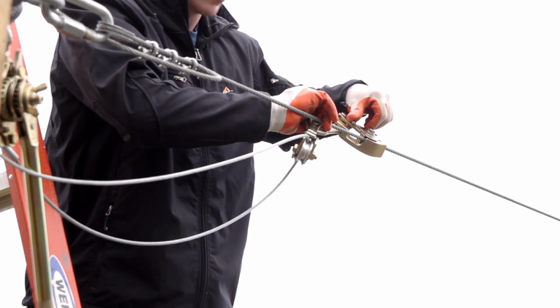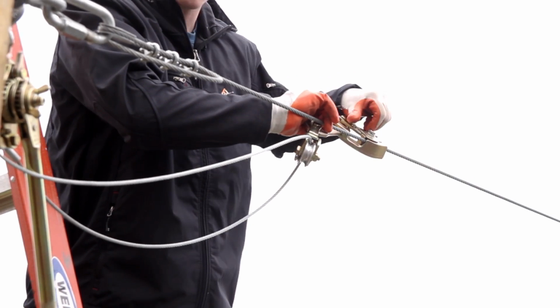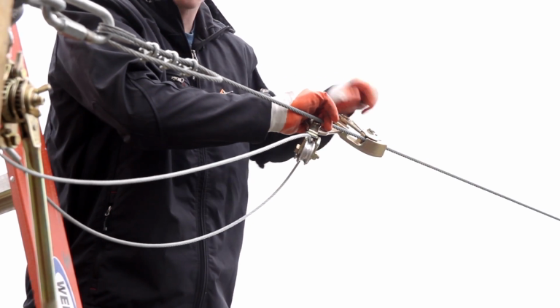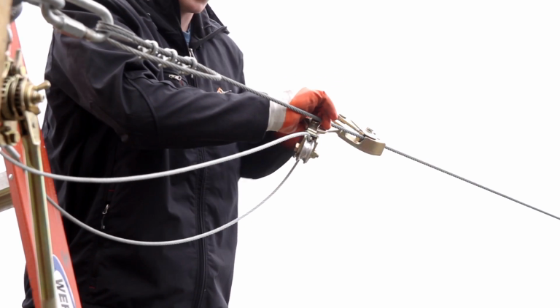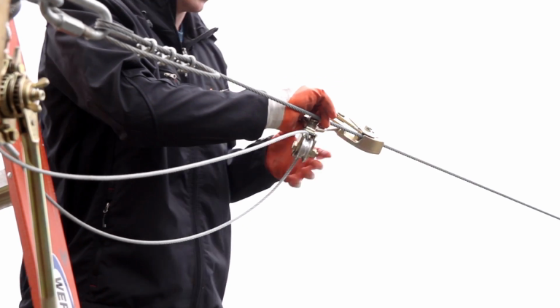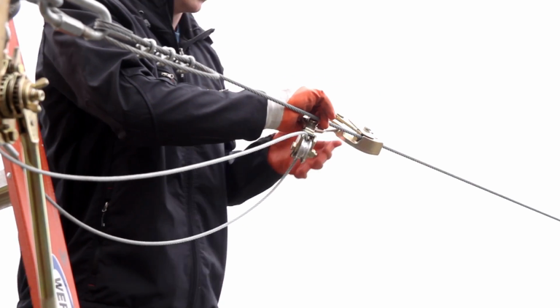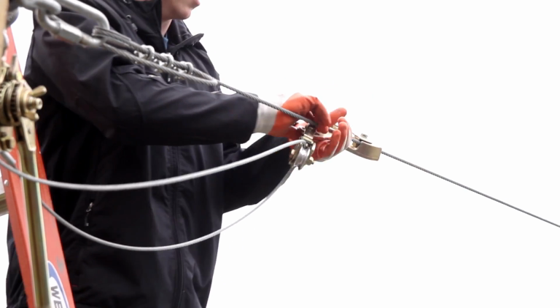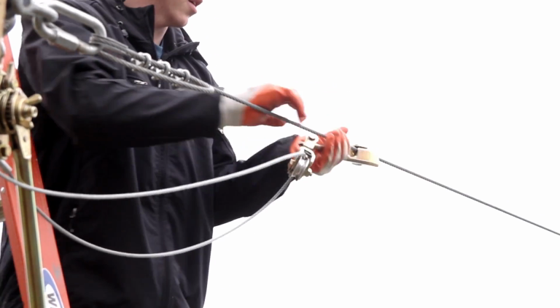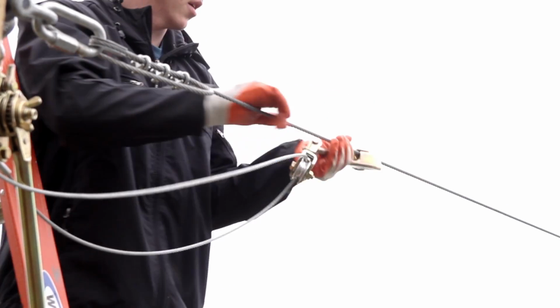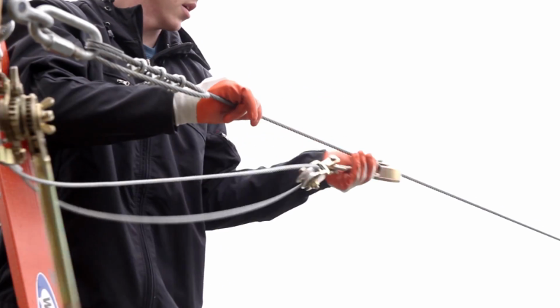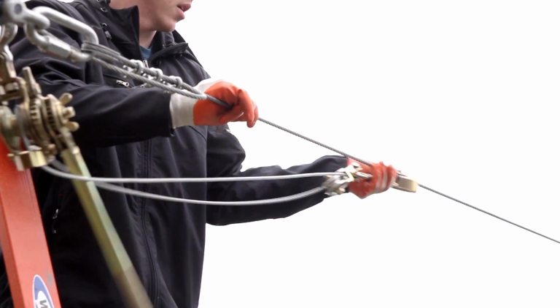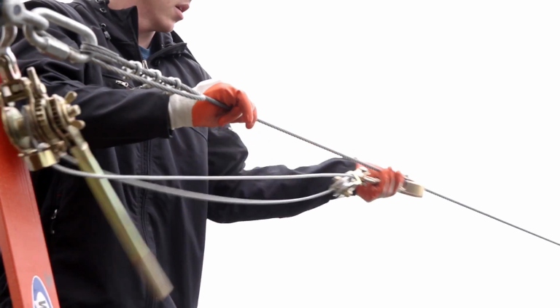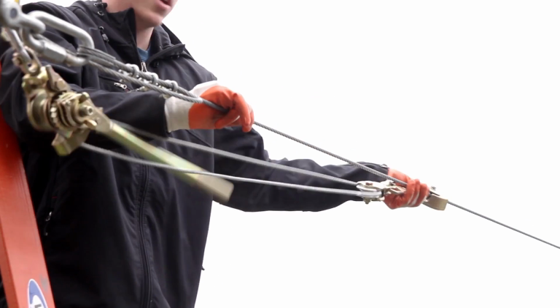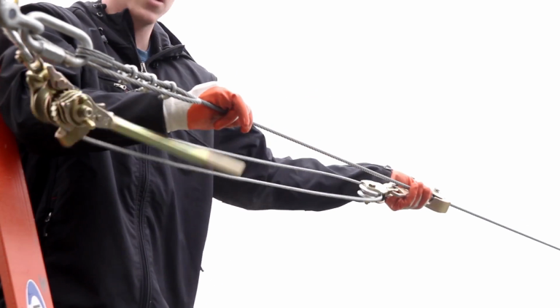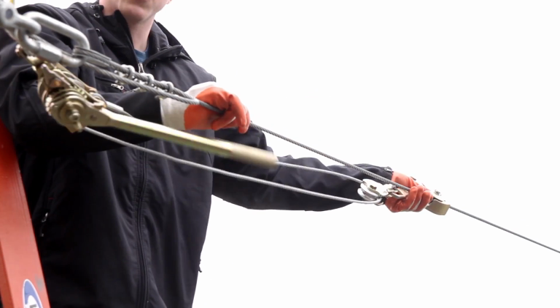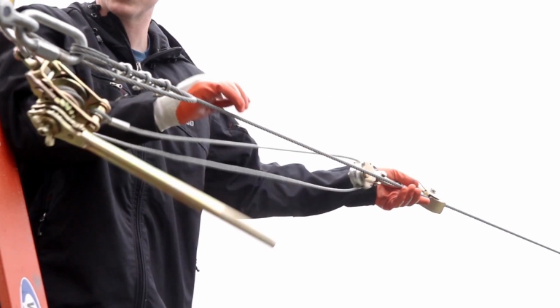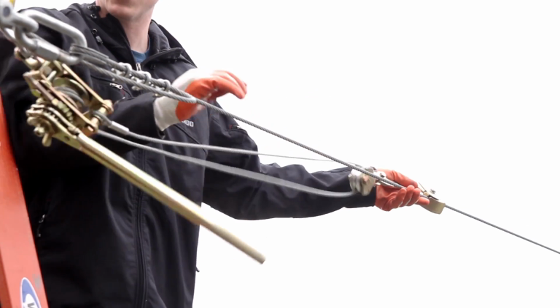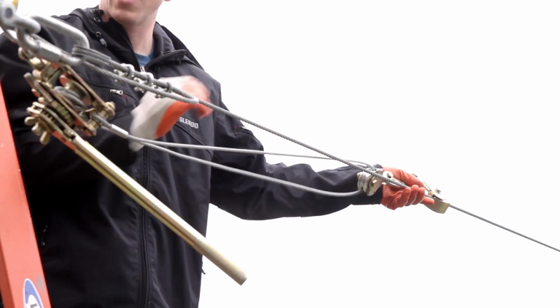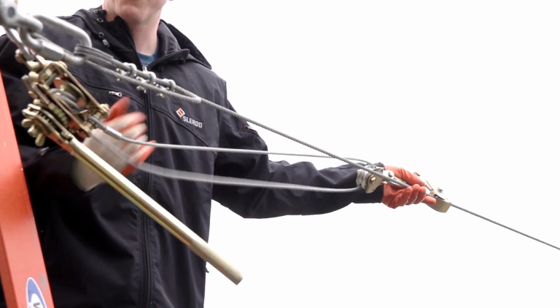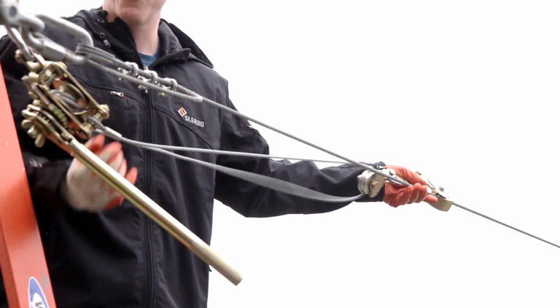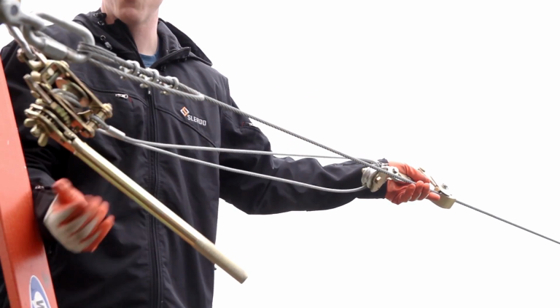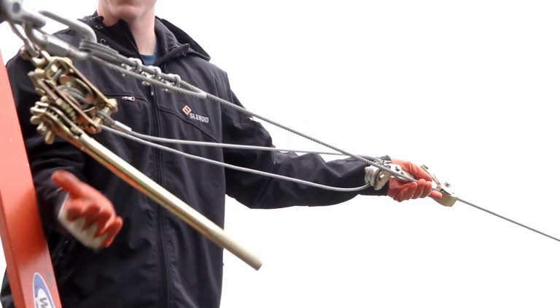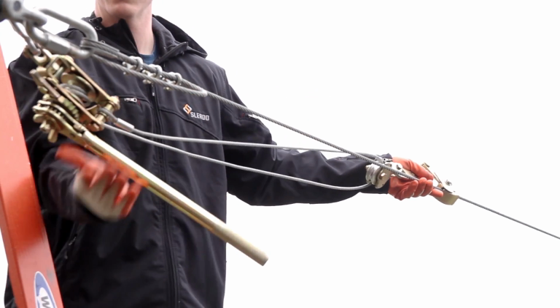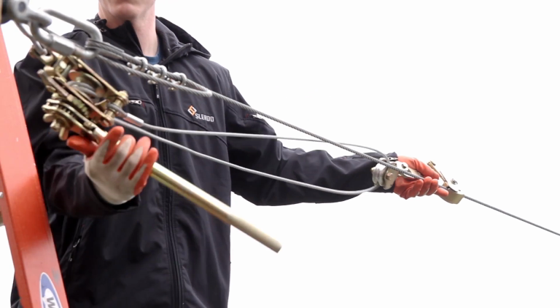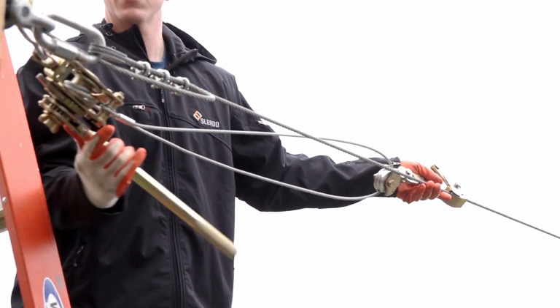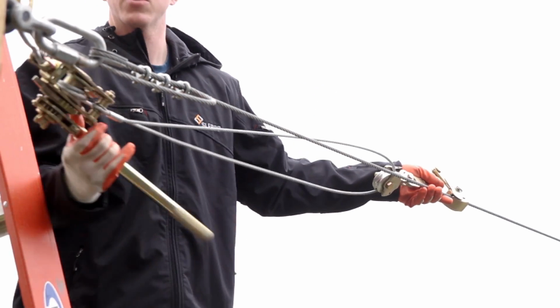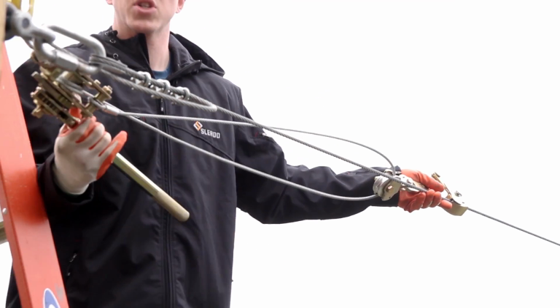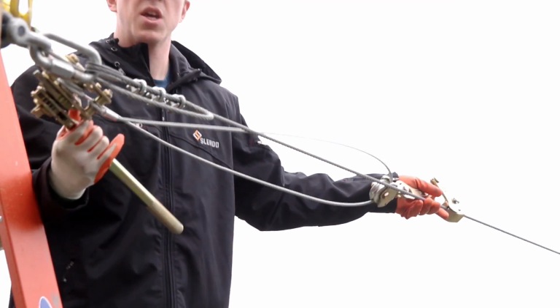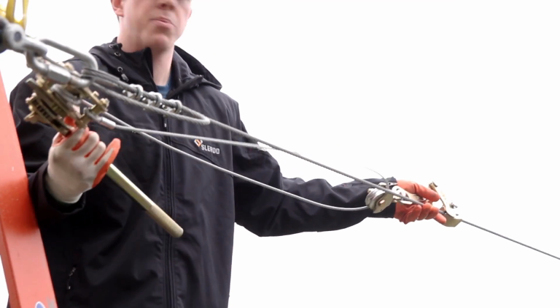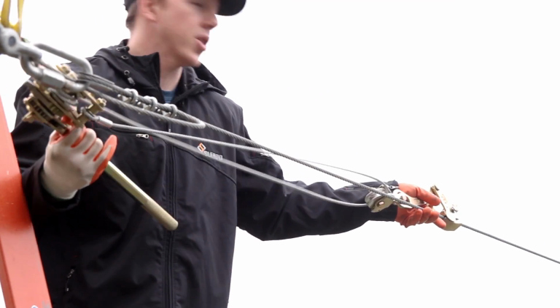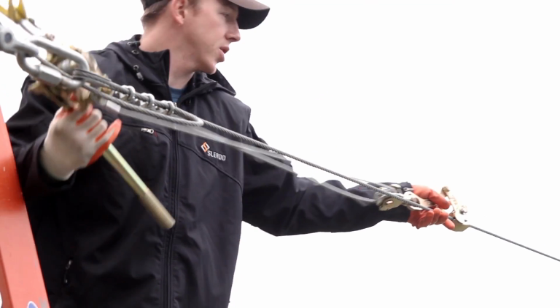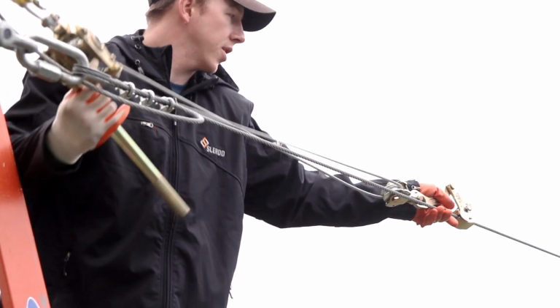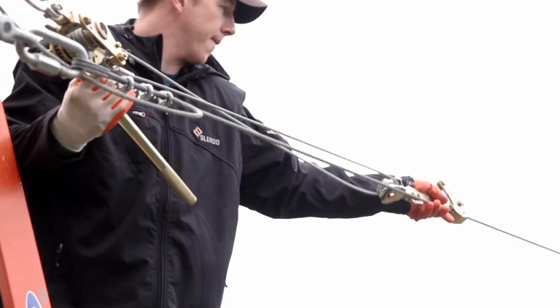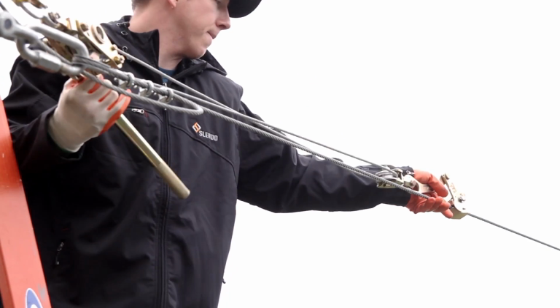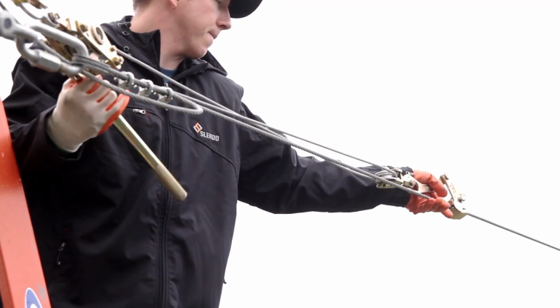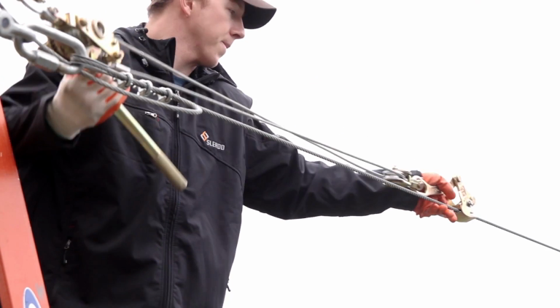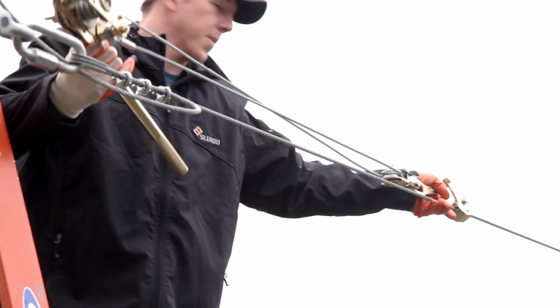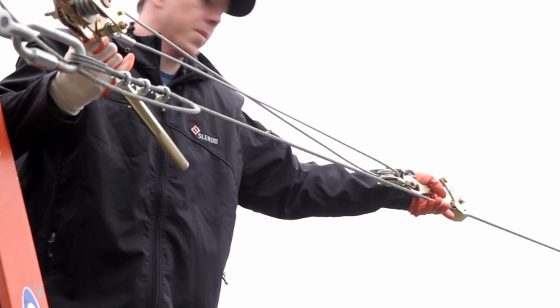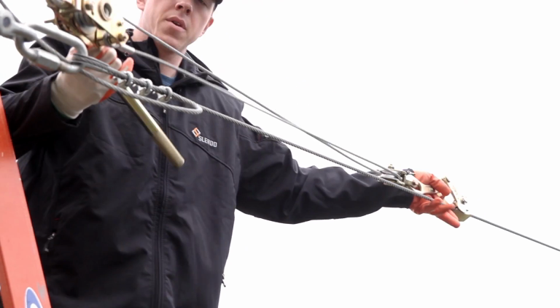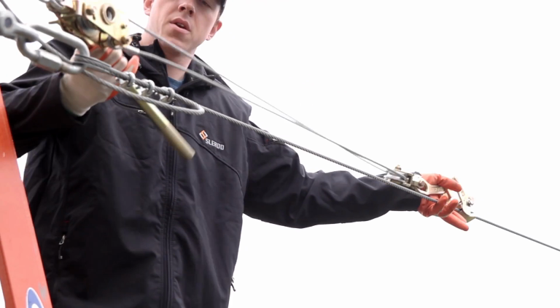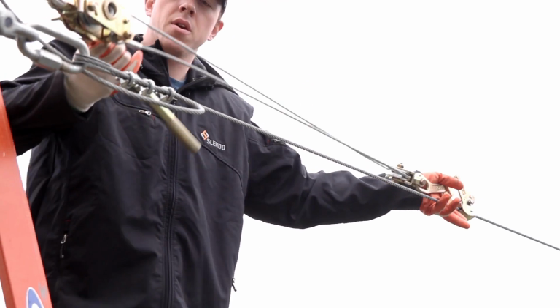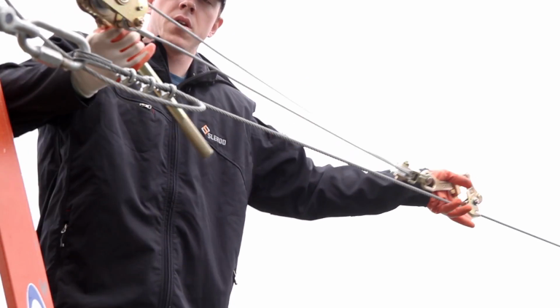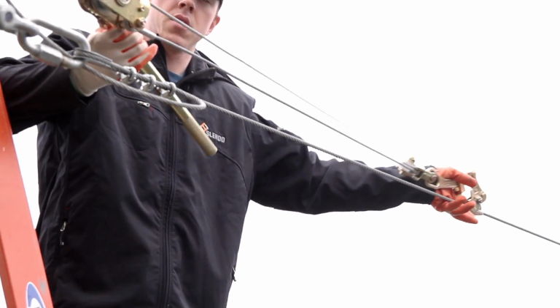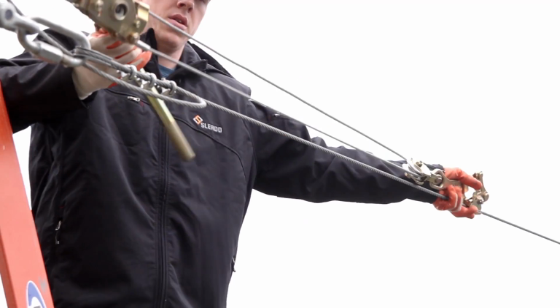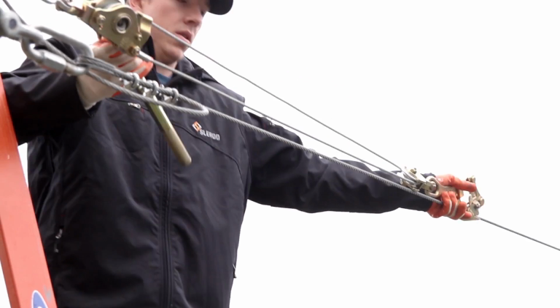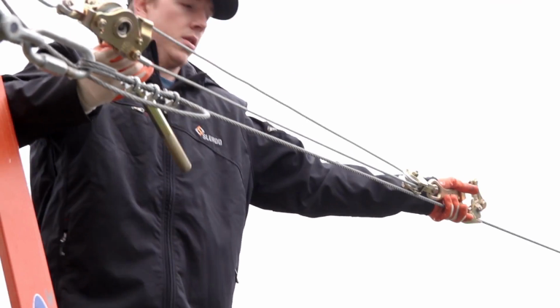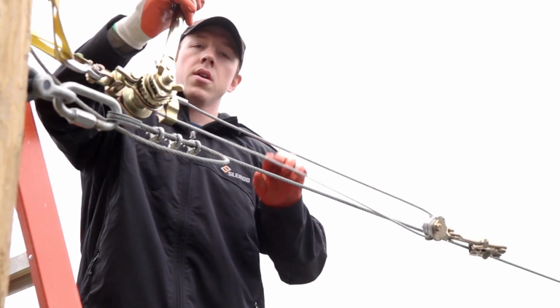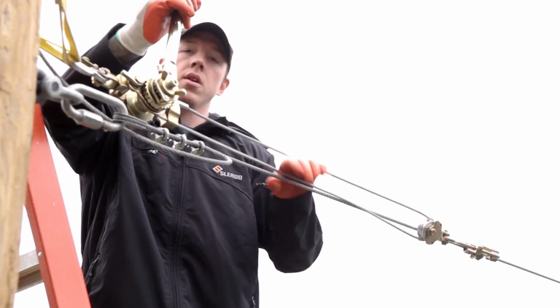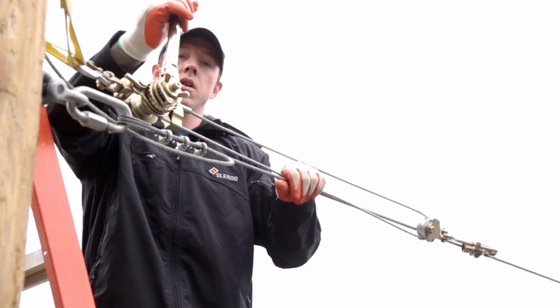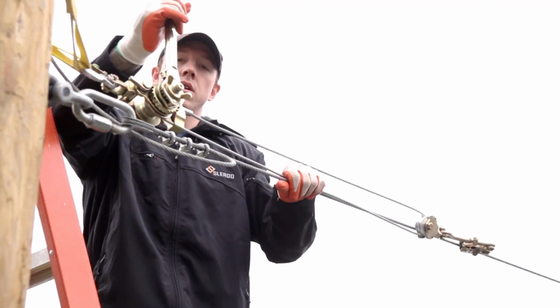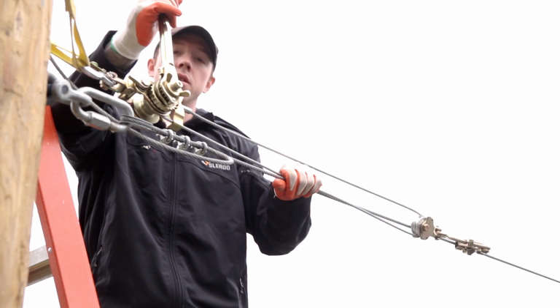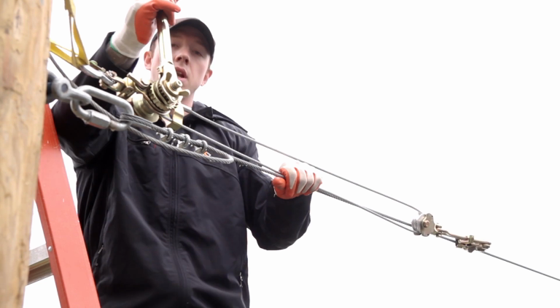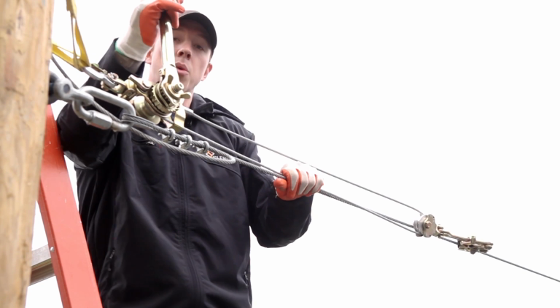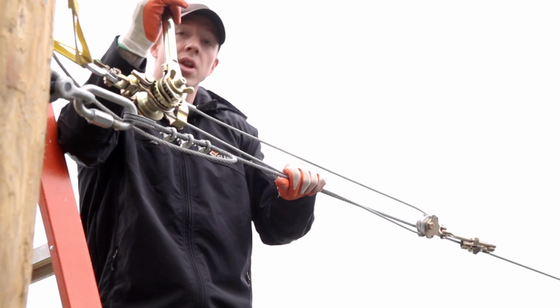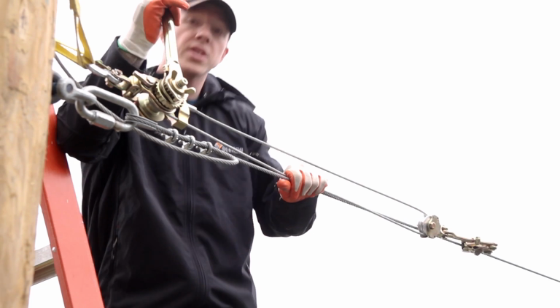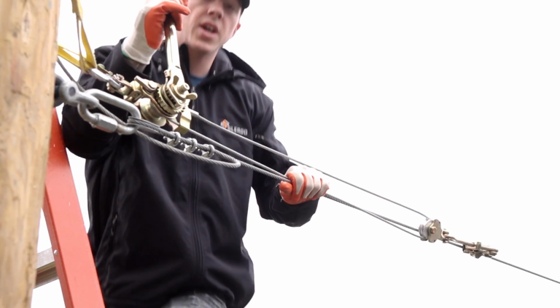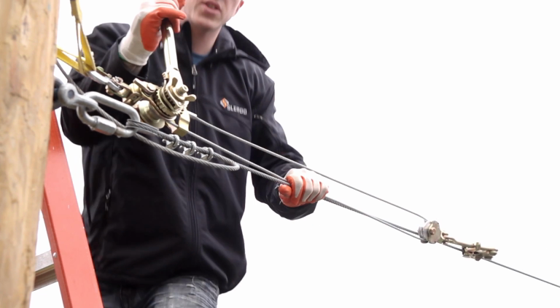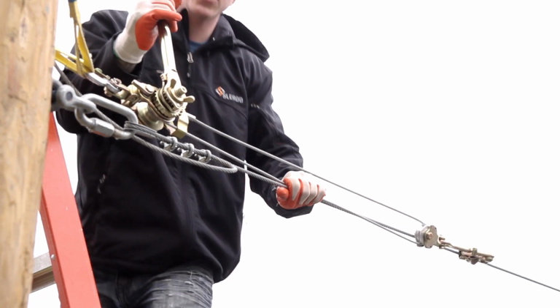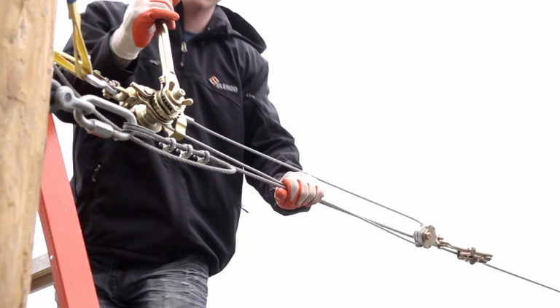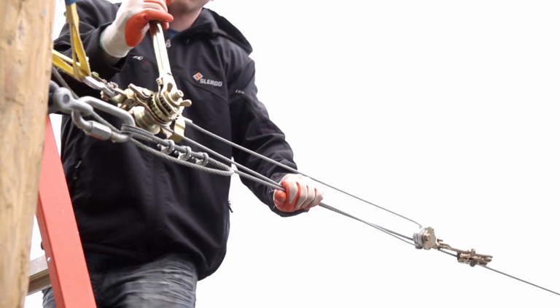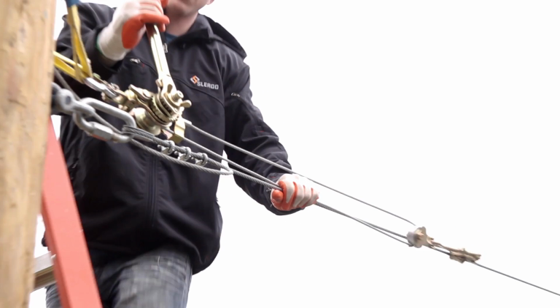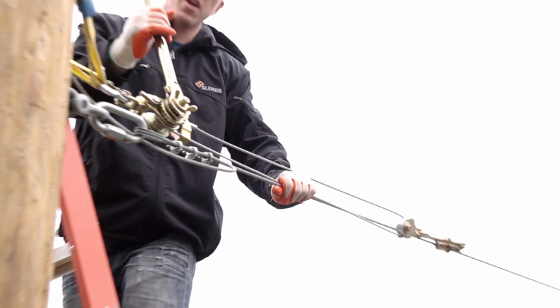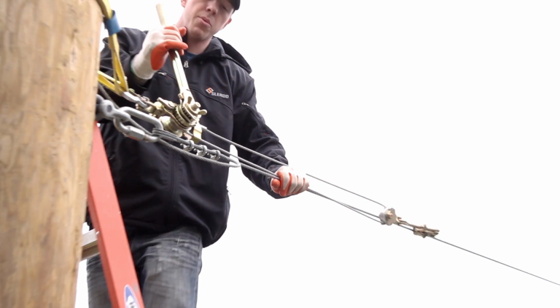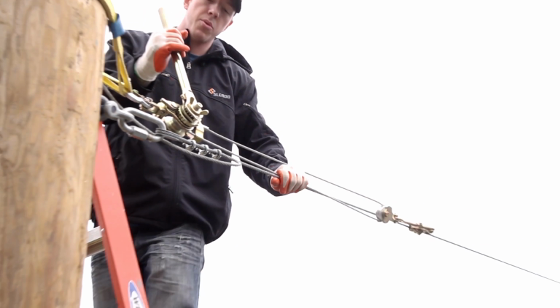Lock it, it'll slide forward — just keep pushing it. Now we're going to tension our cable.